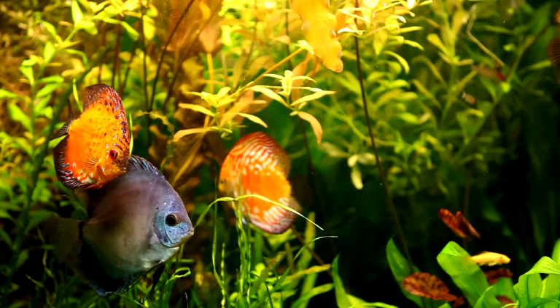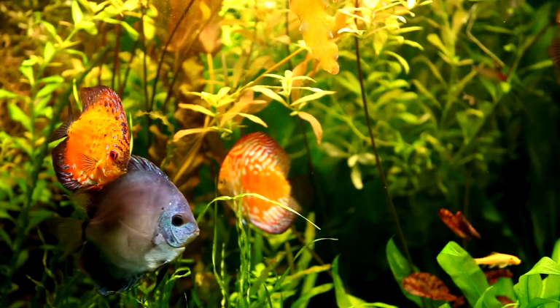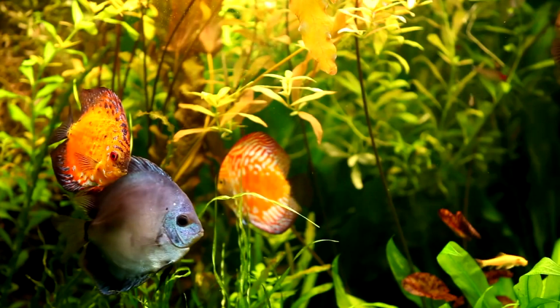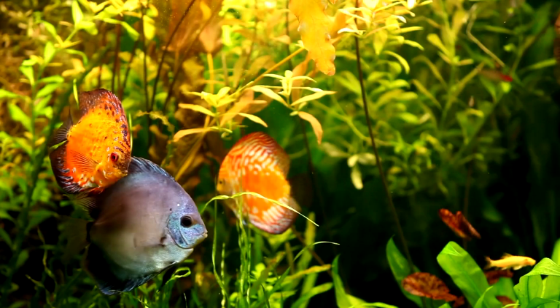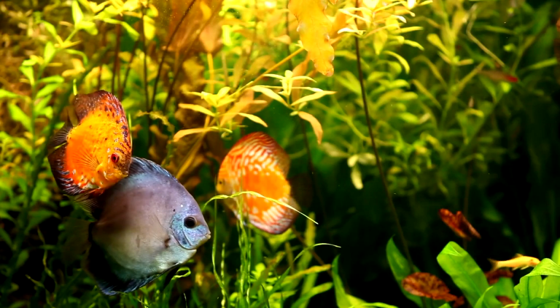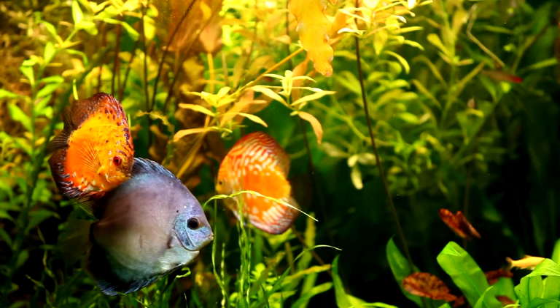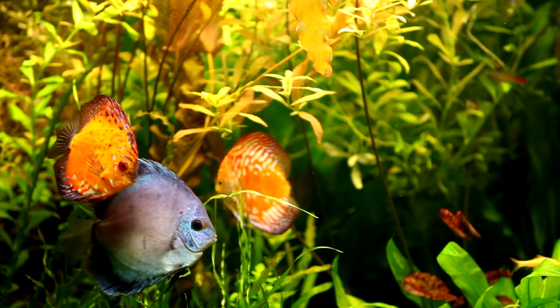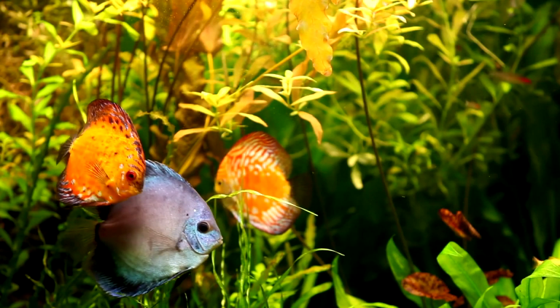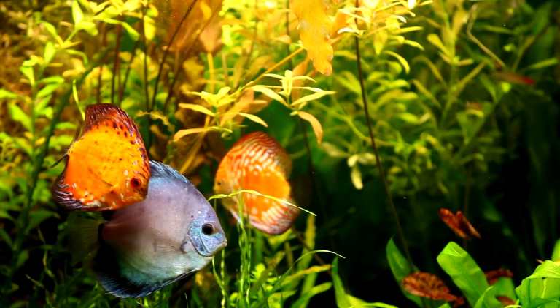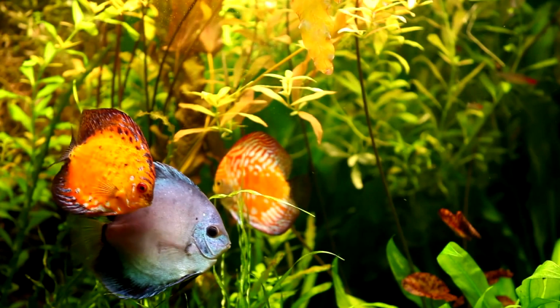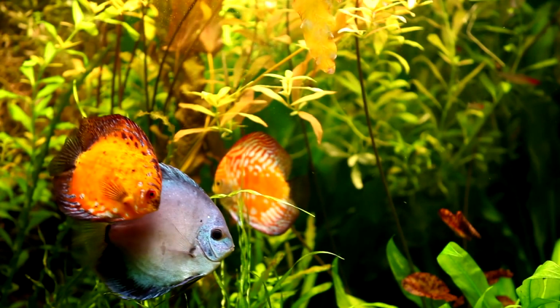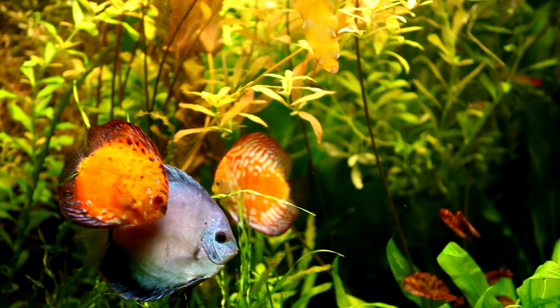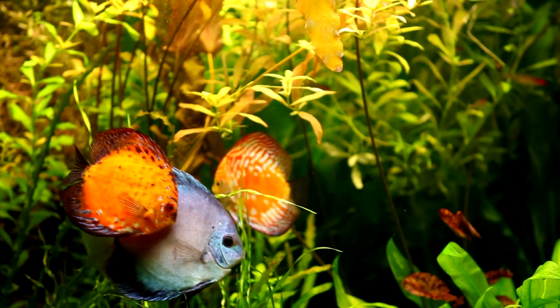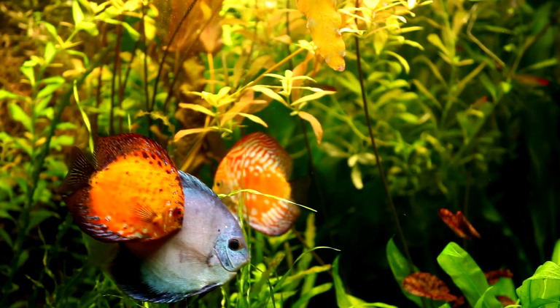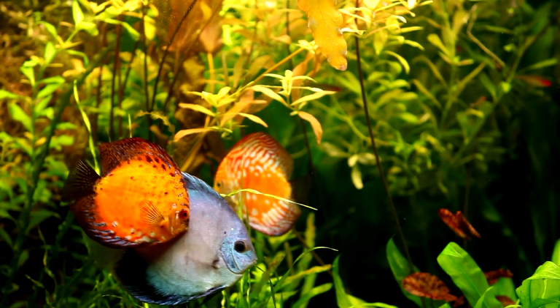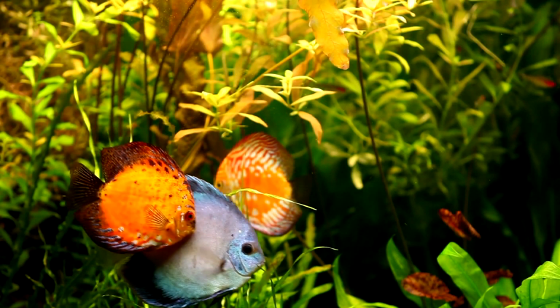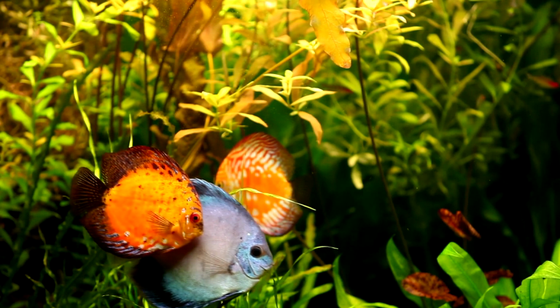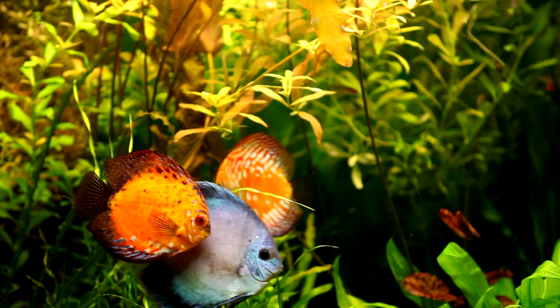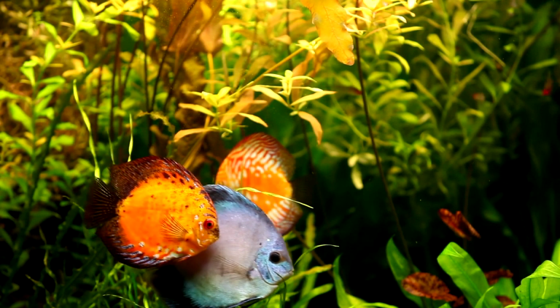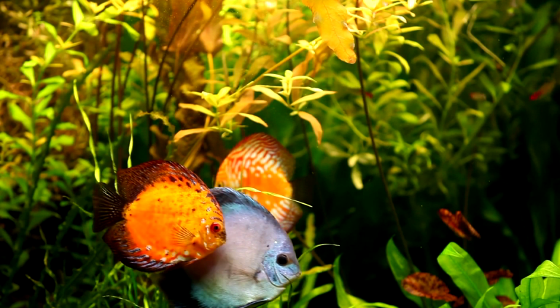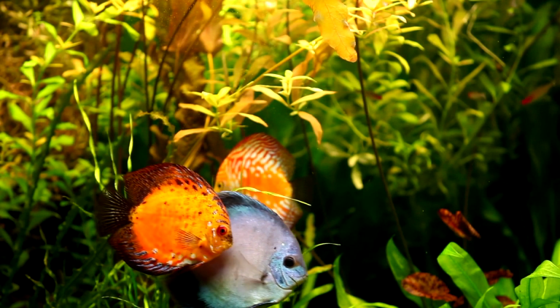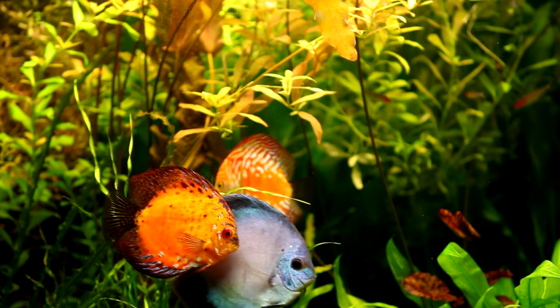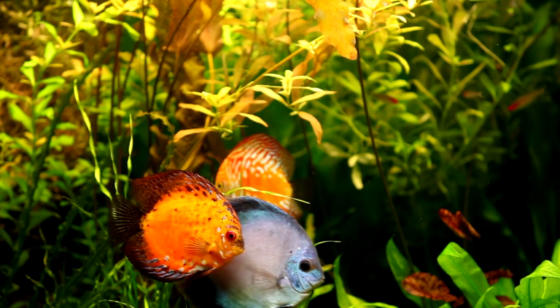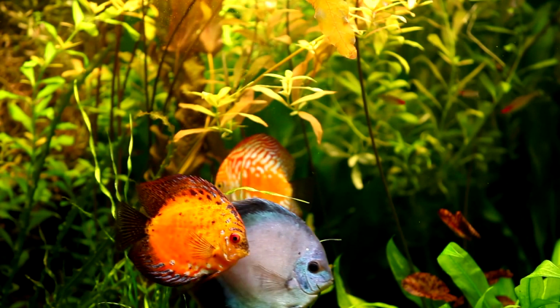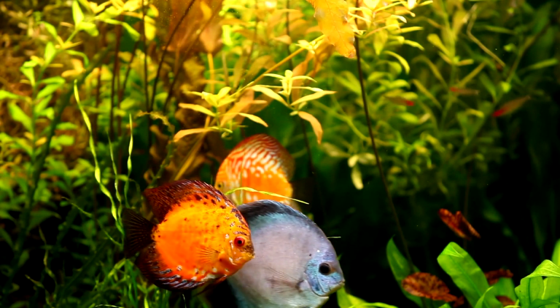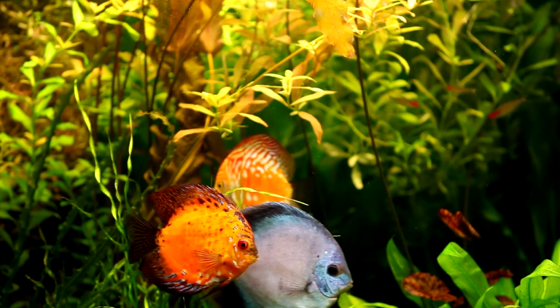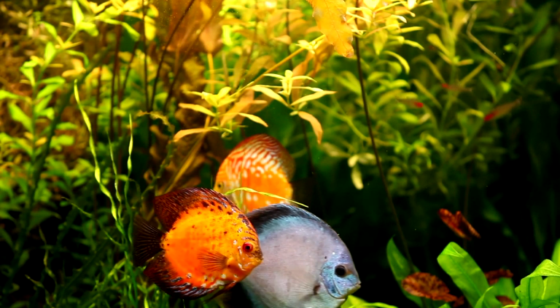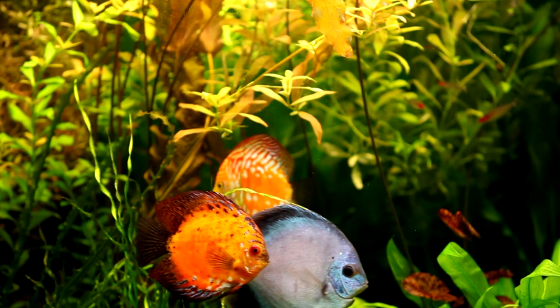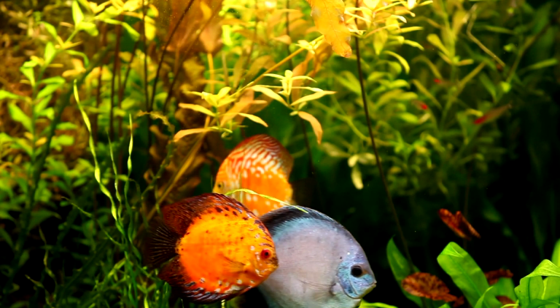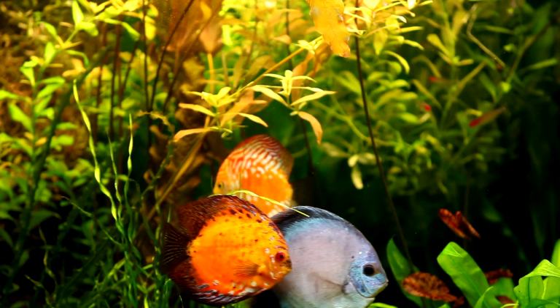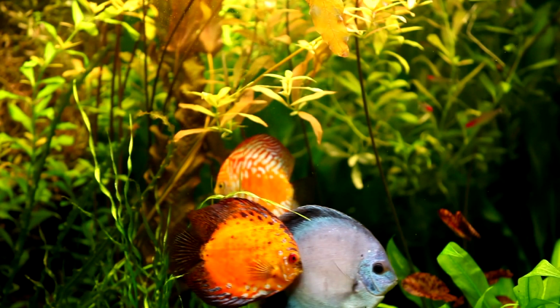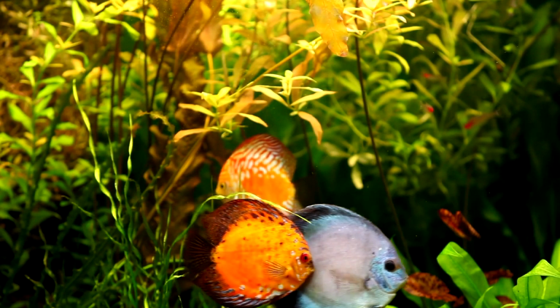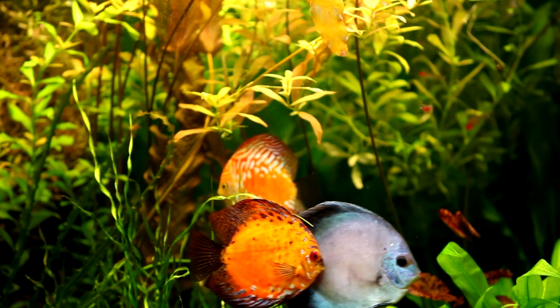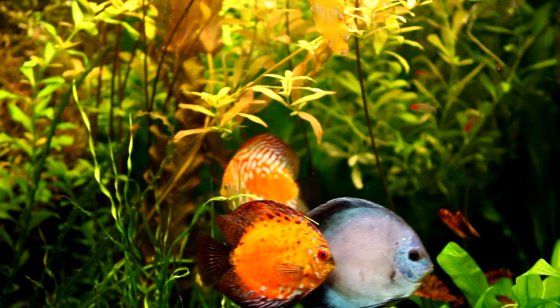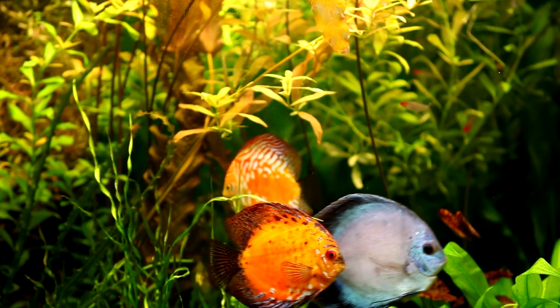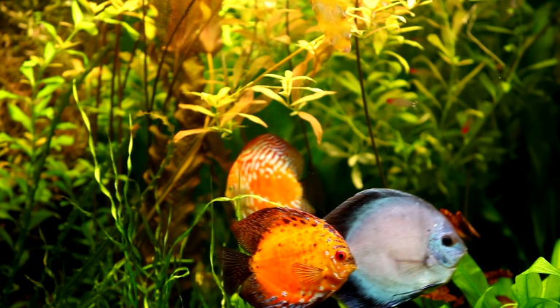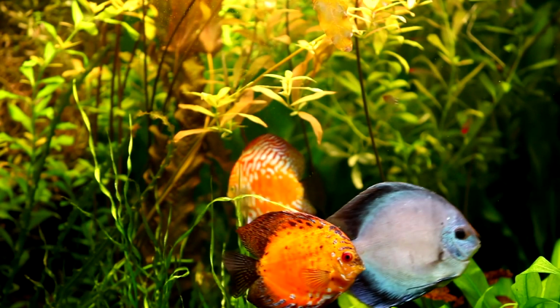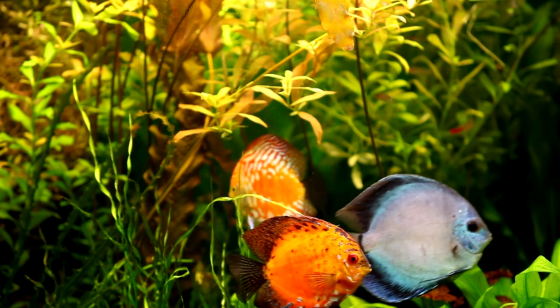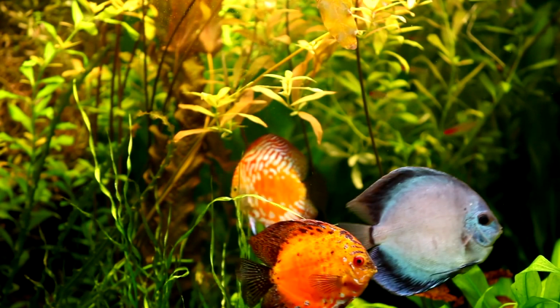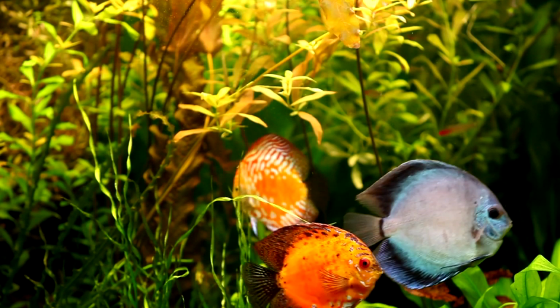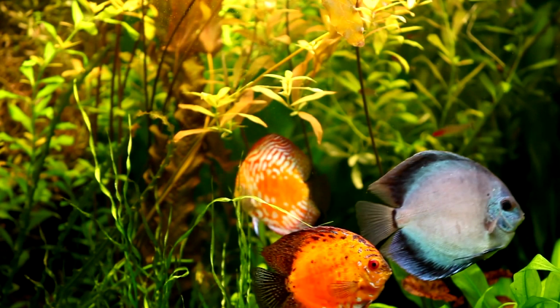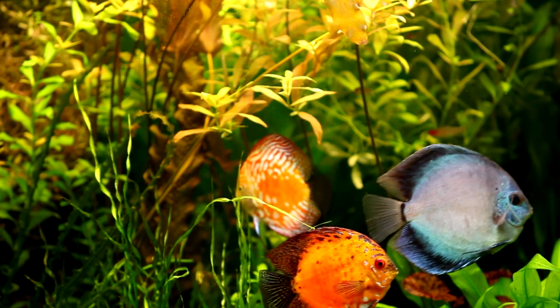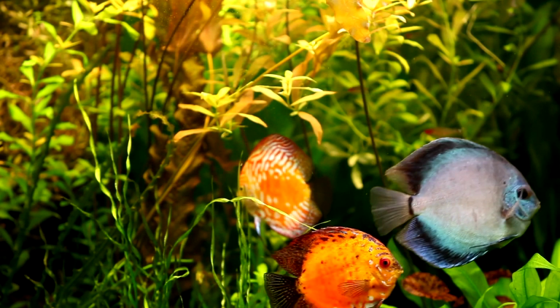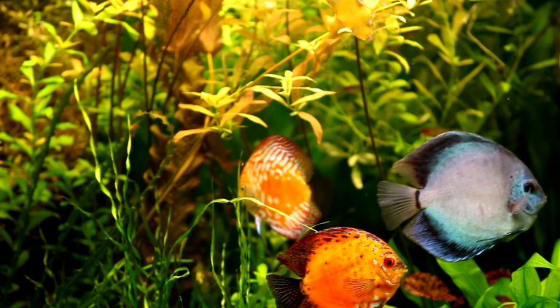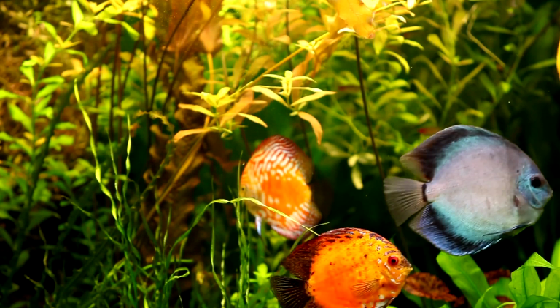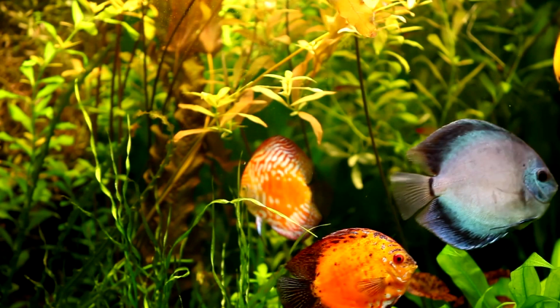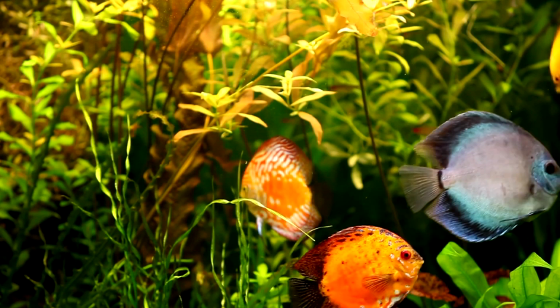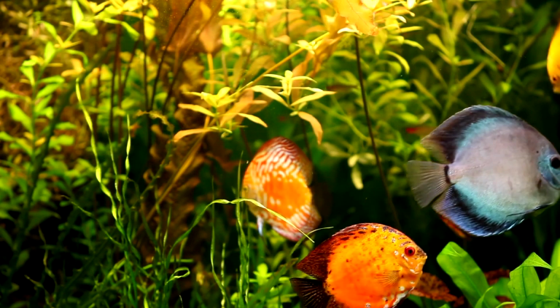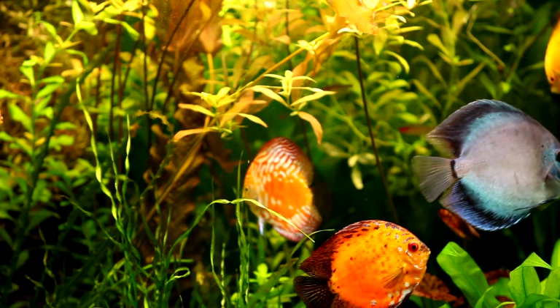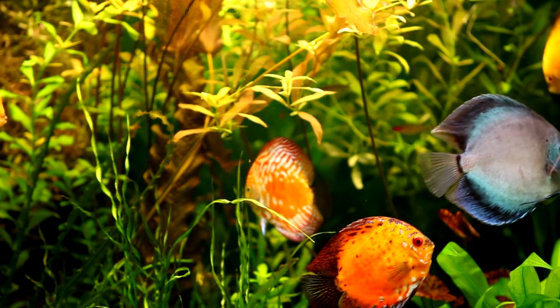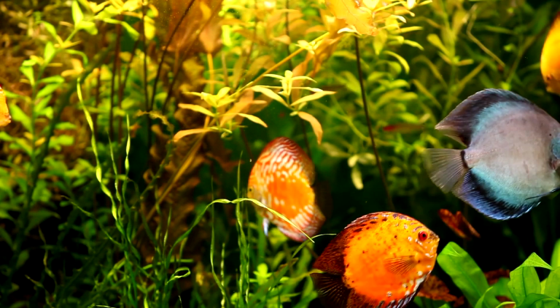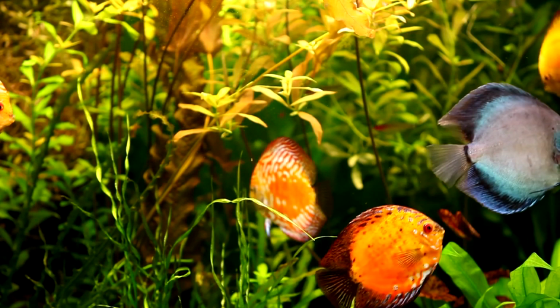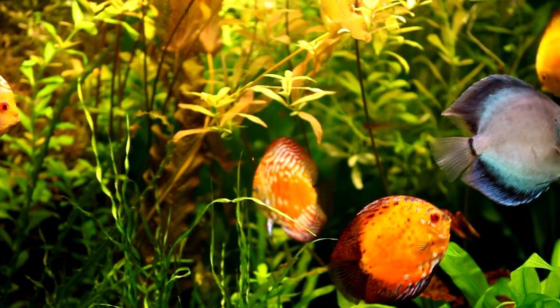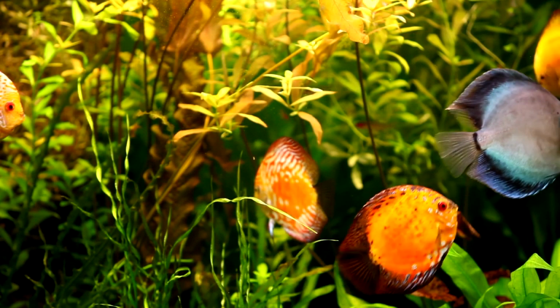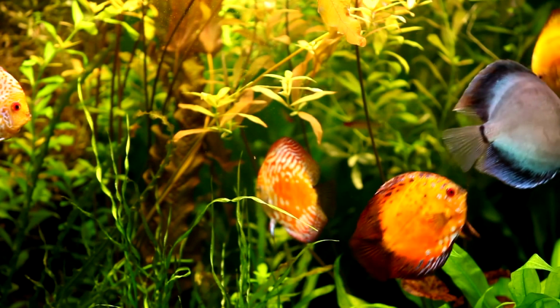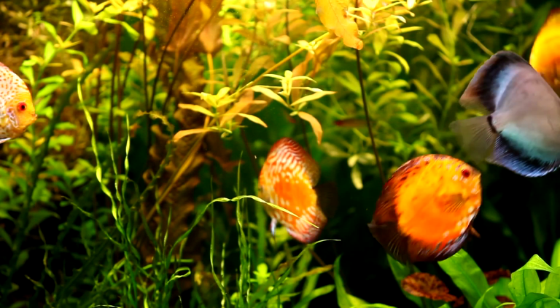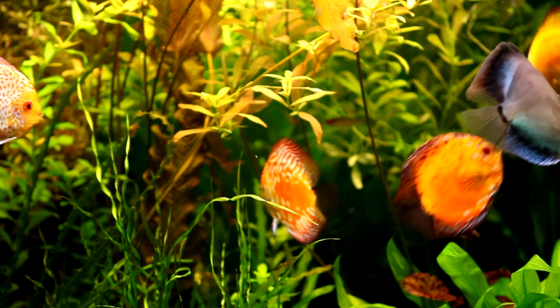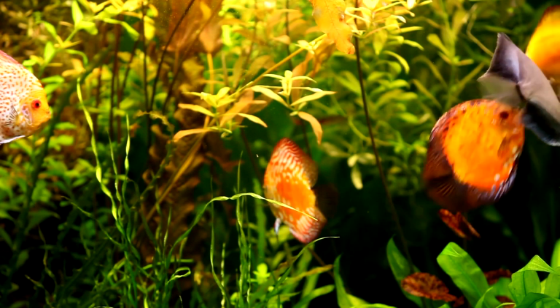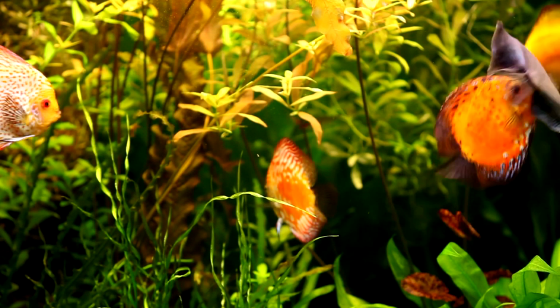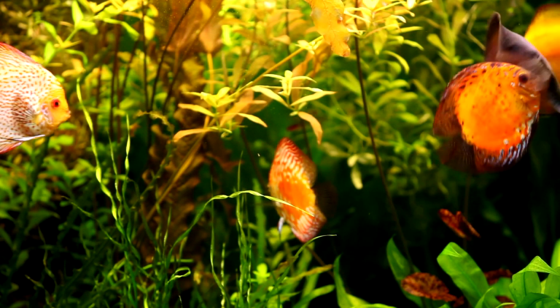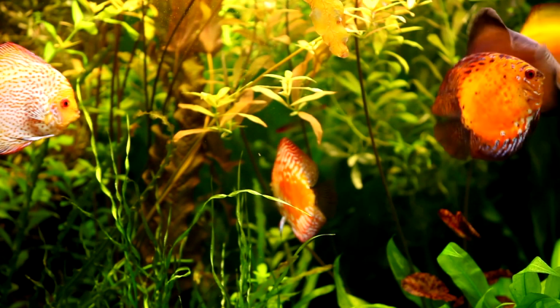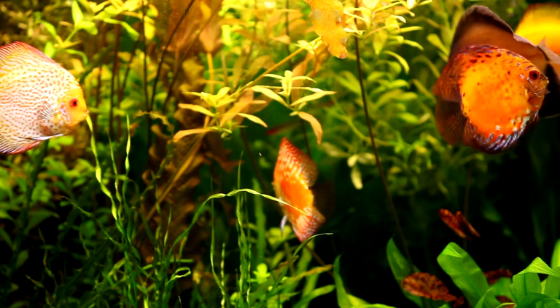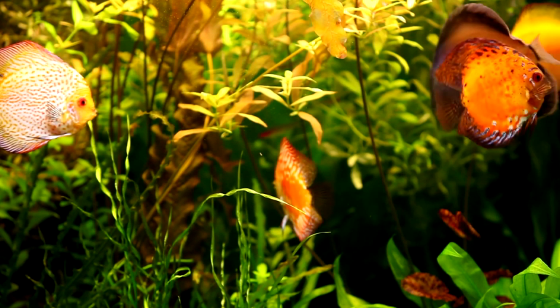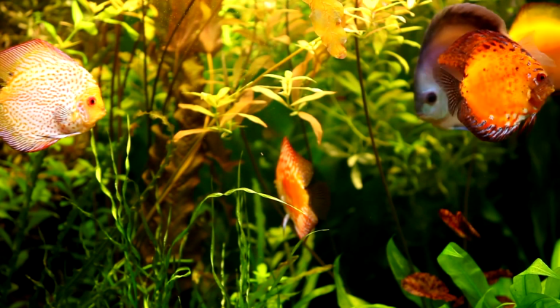Discus, renowned for their distinctive shape and variety of bright colors, a prized freshwater tropical fish.